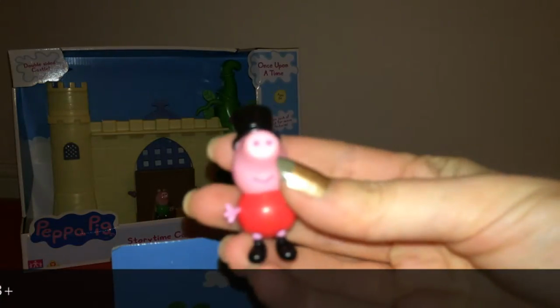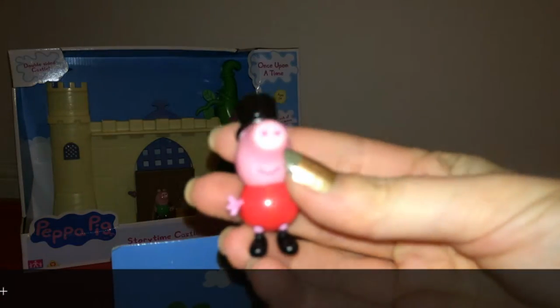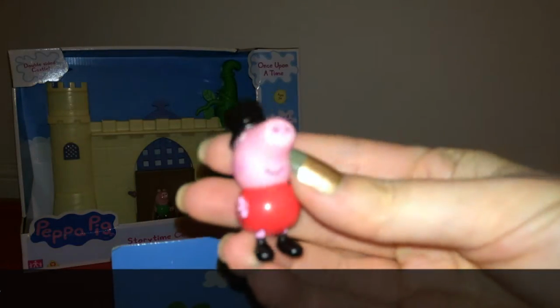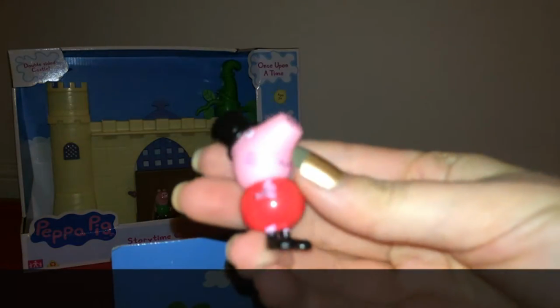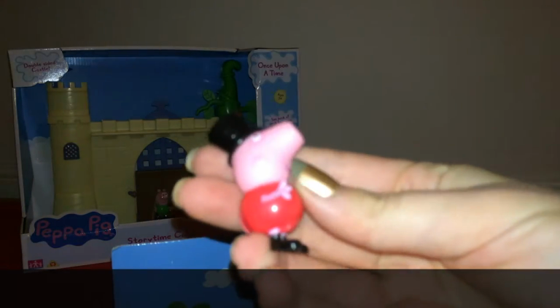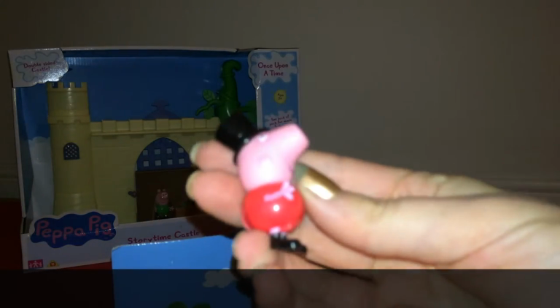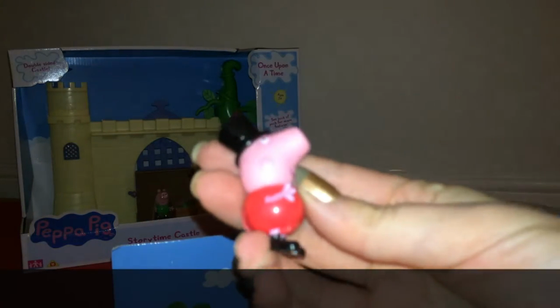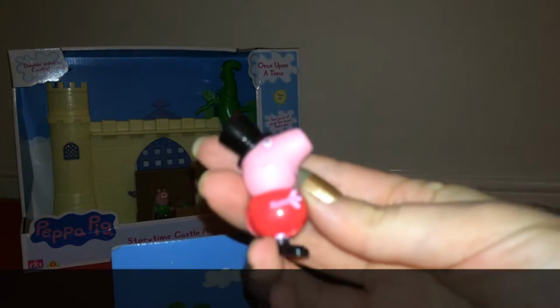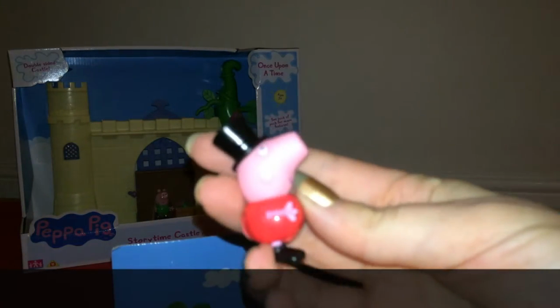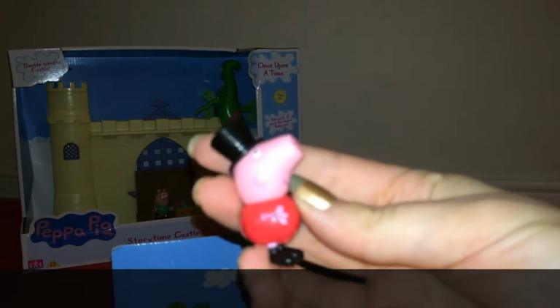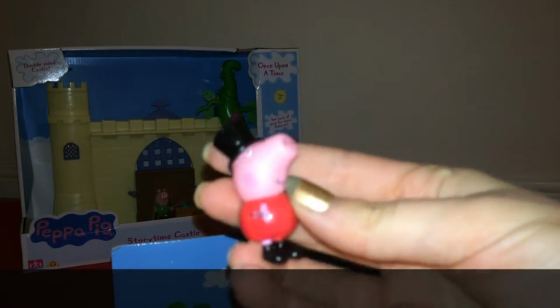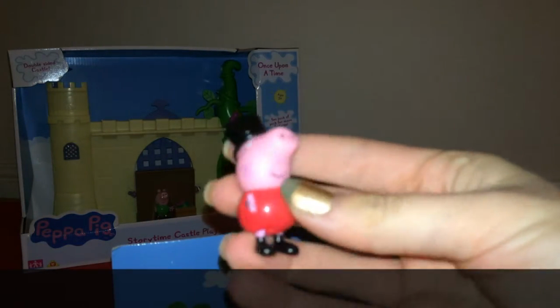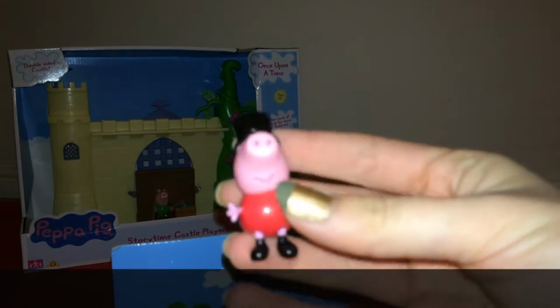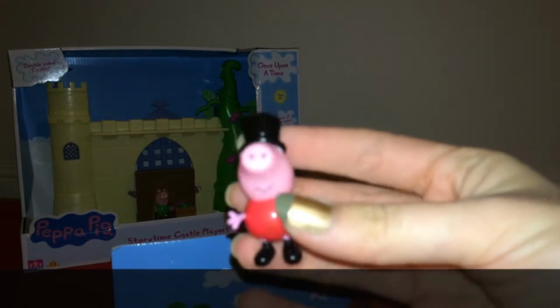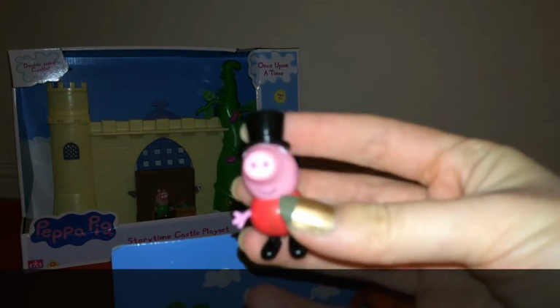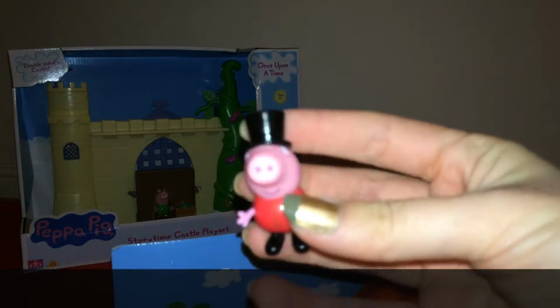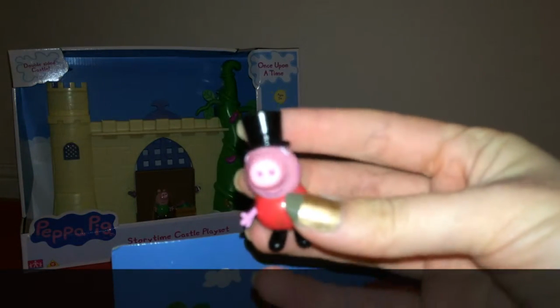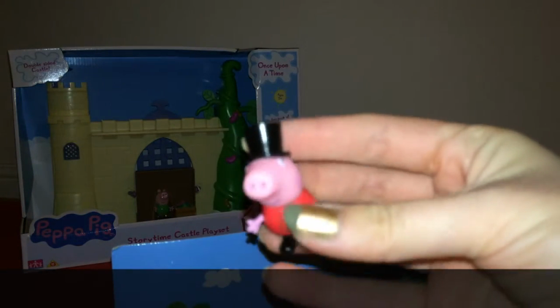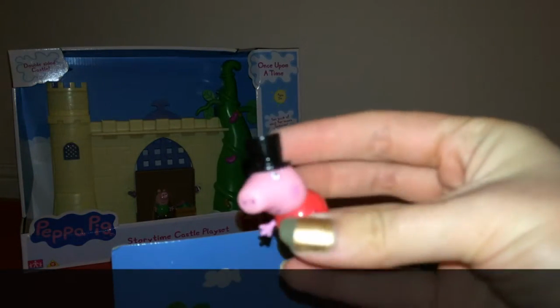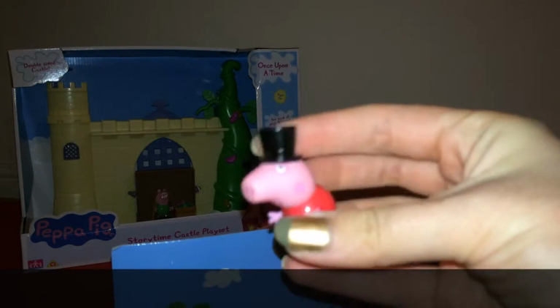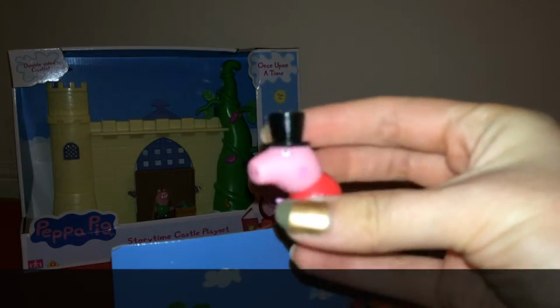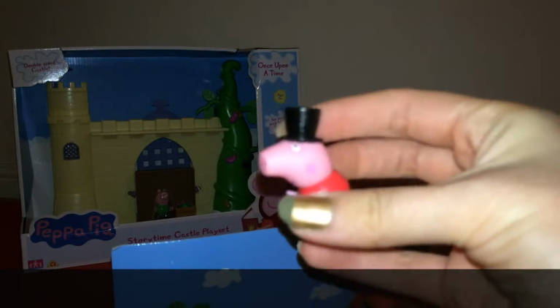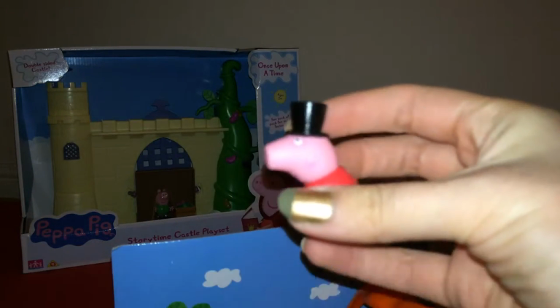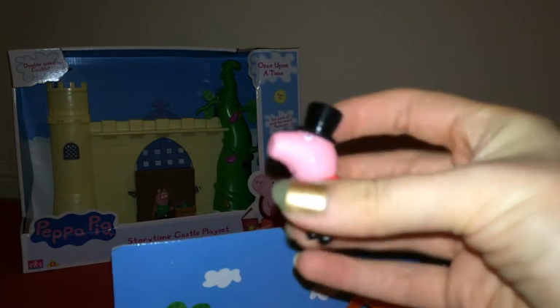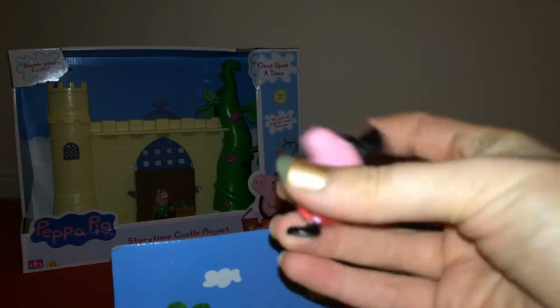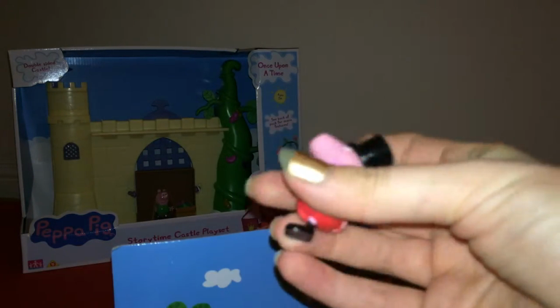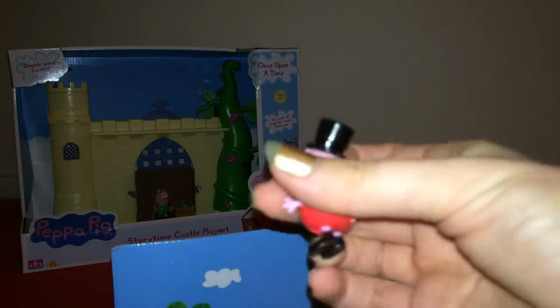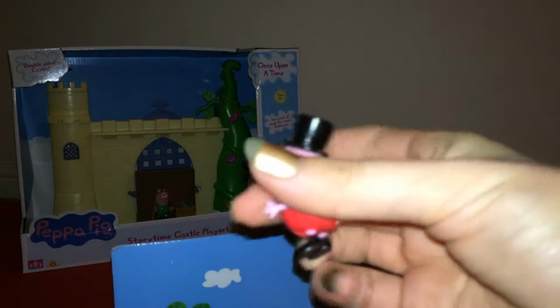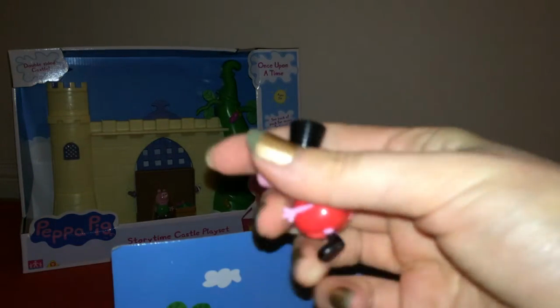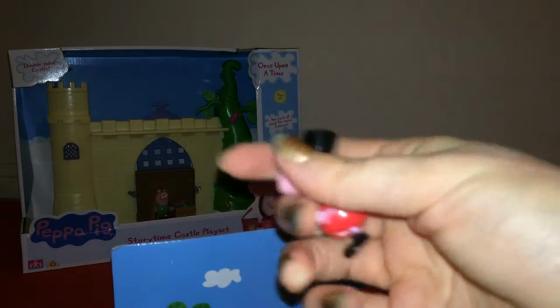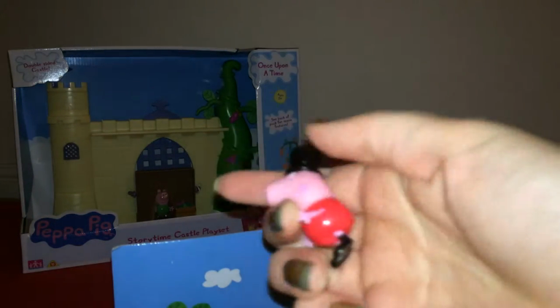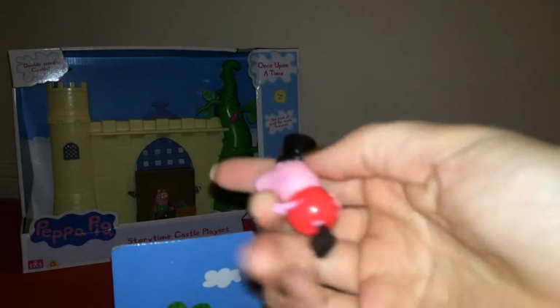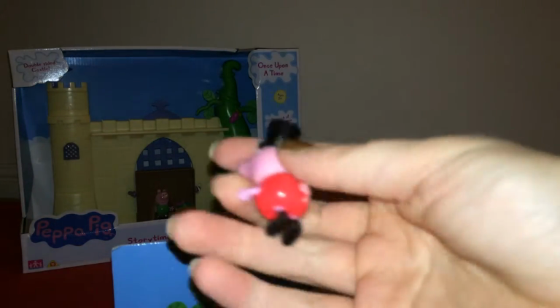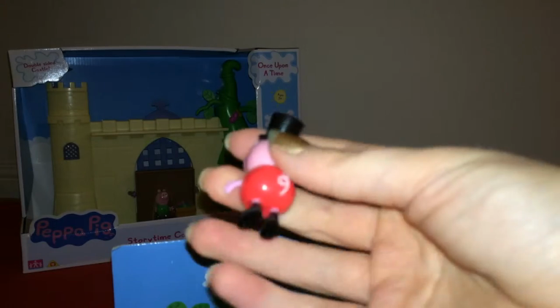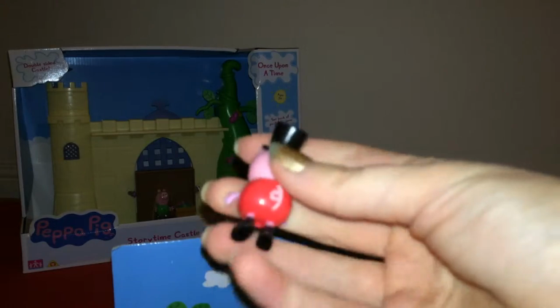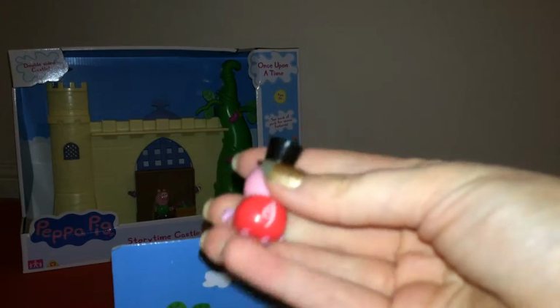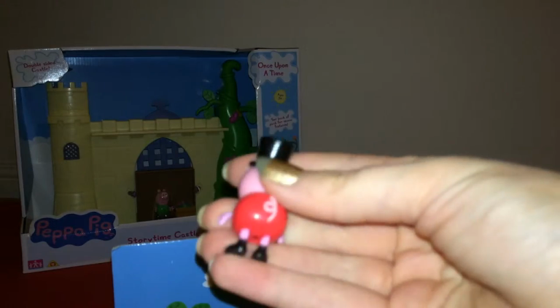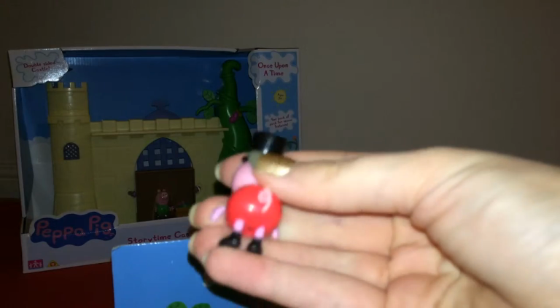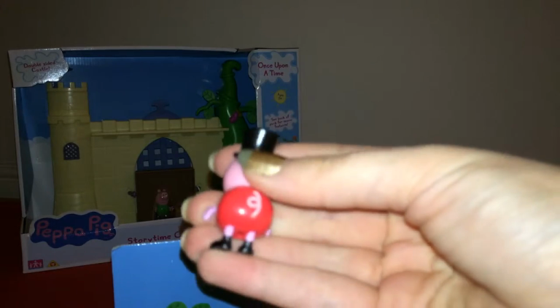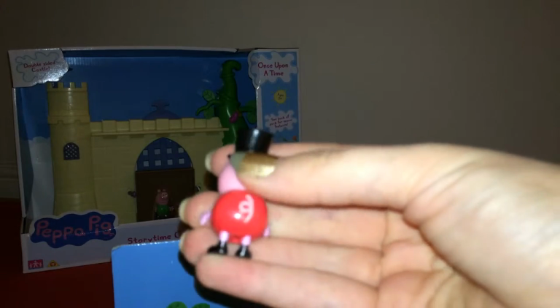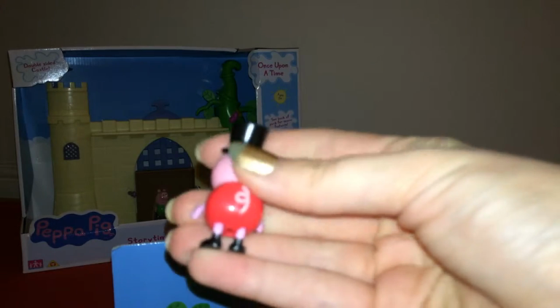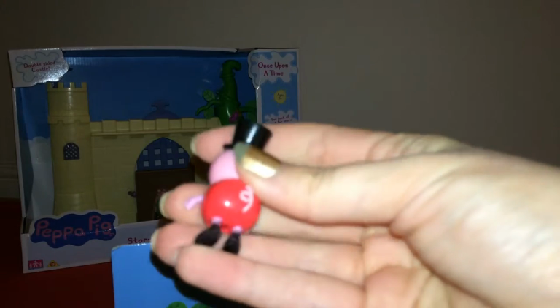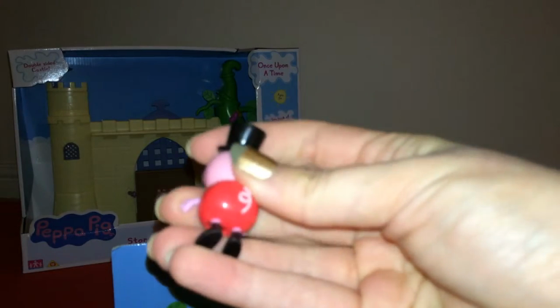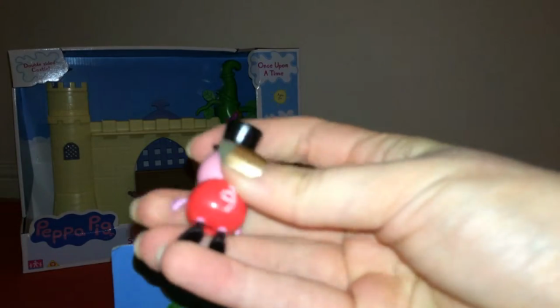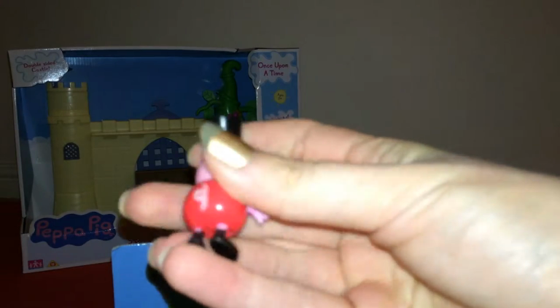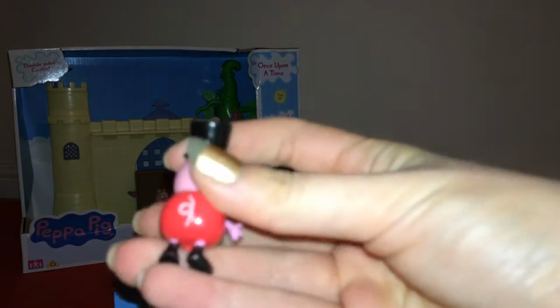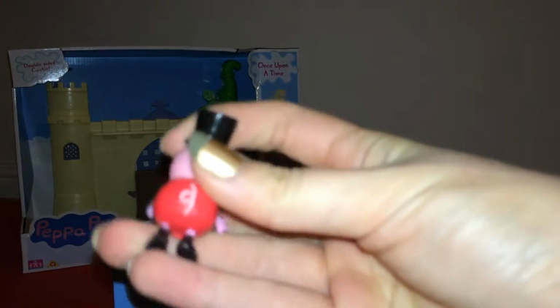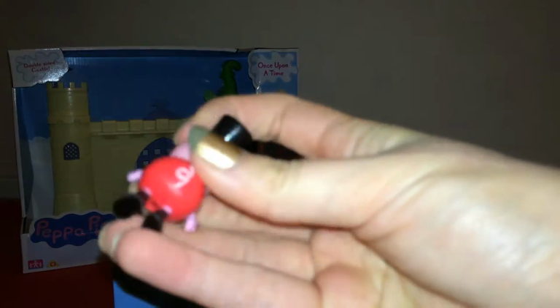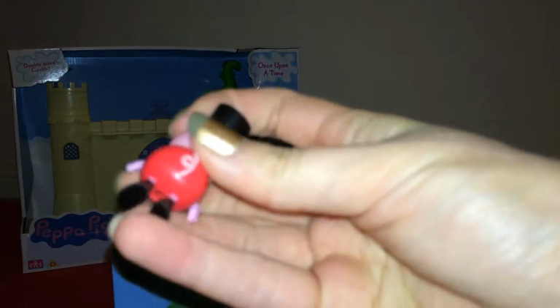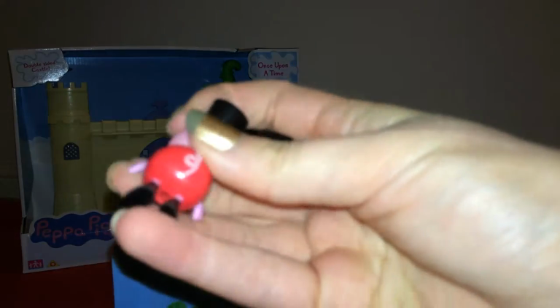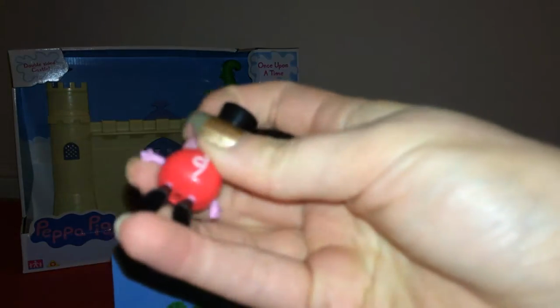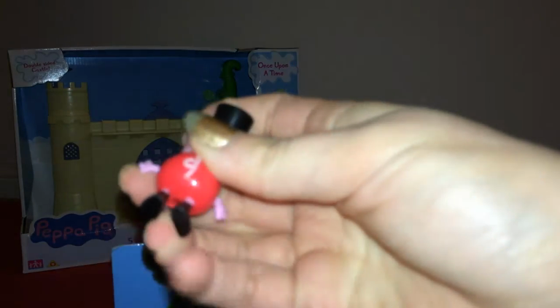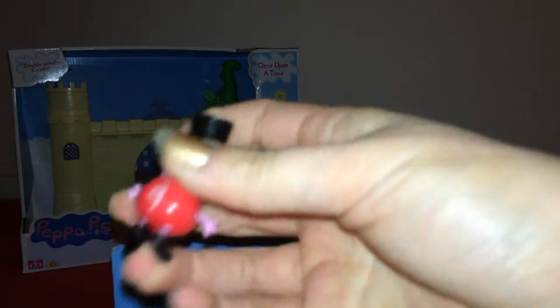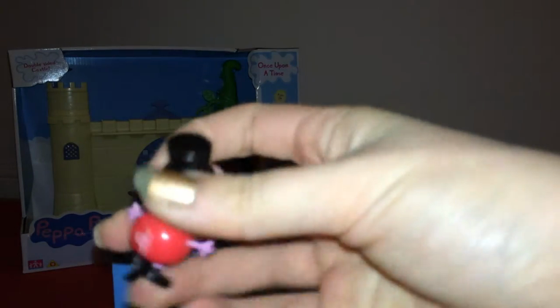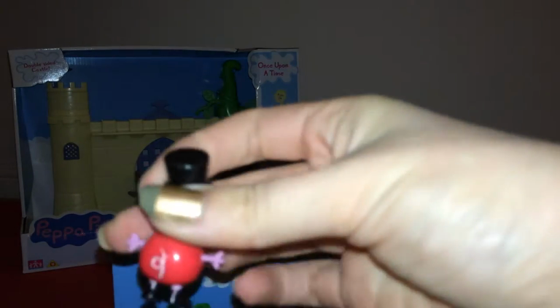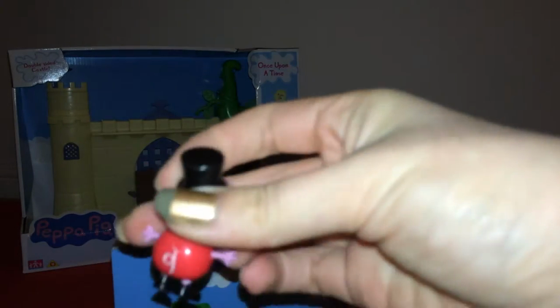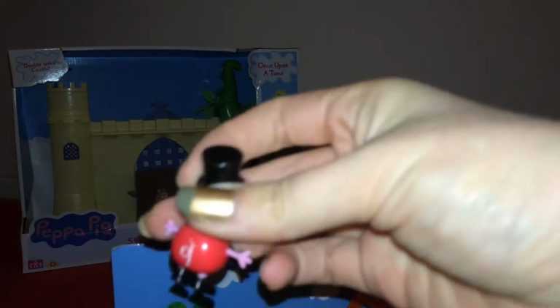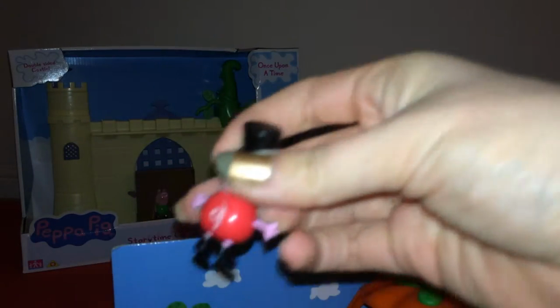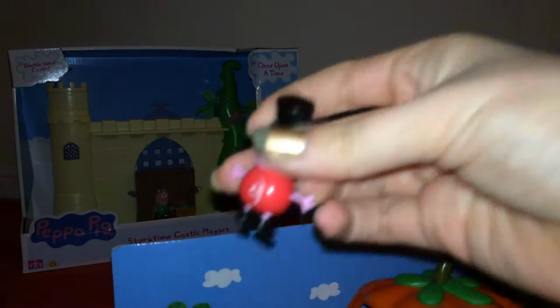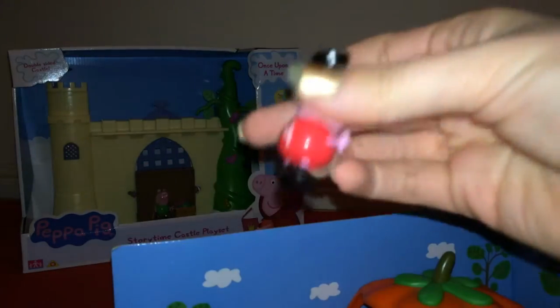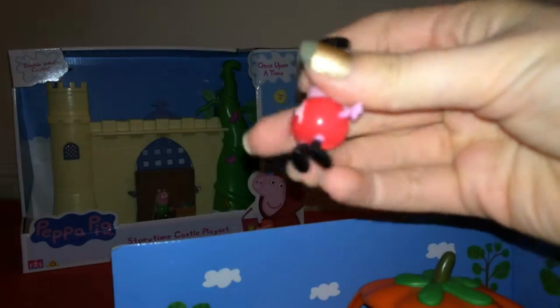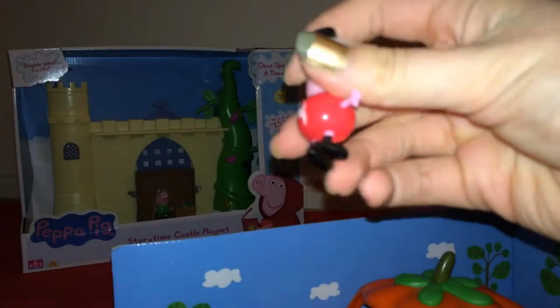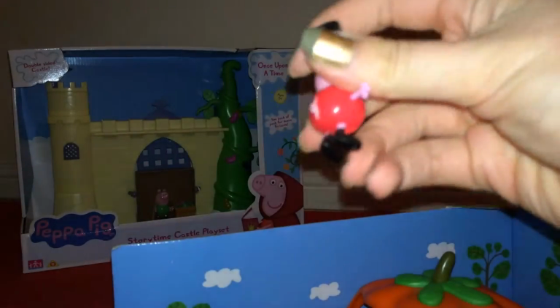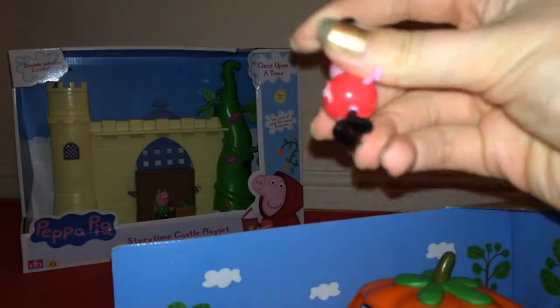George looks like a little ringmaster. Again, limbs bend.